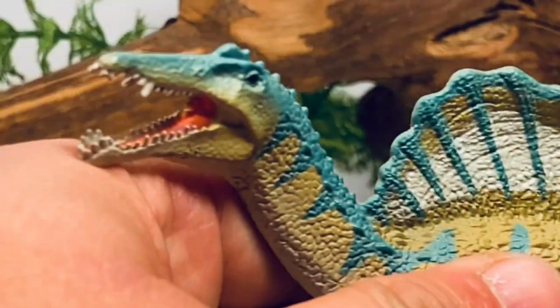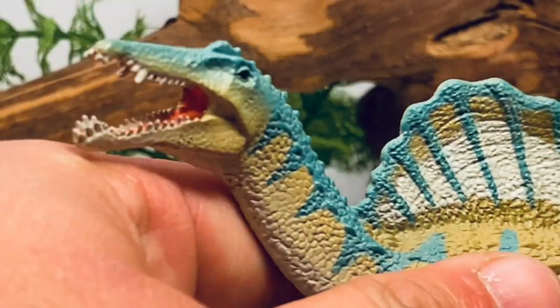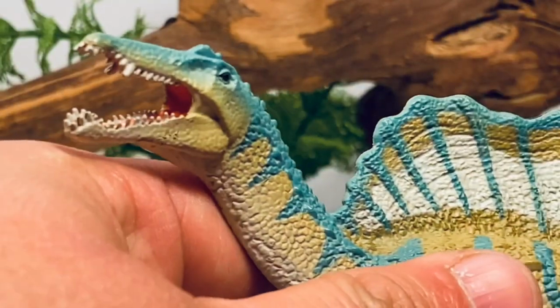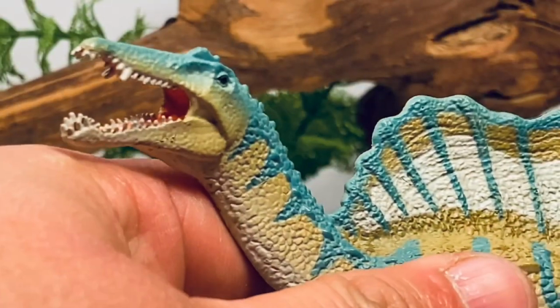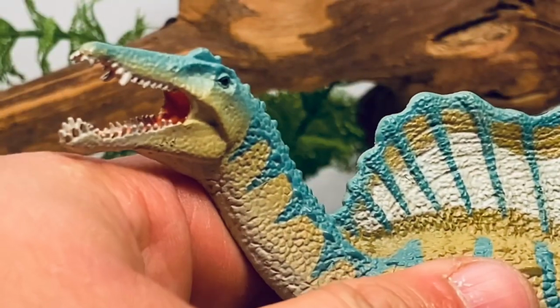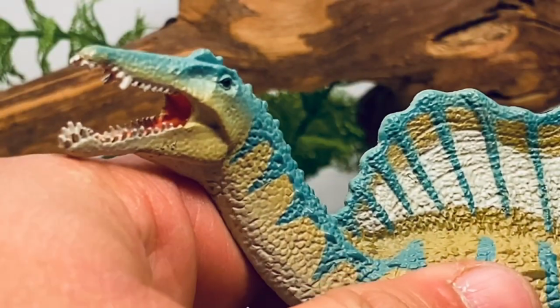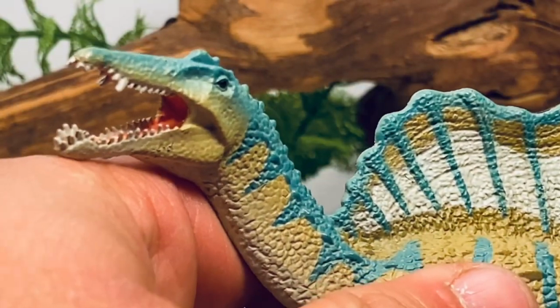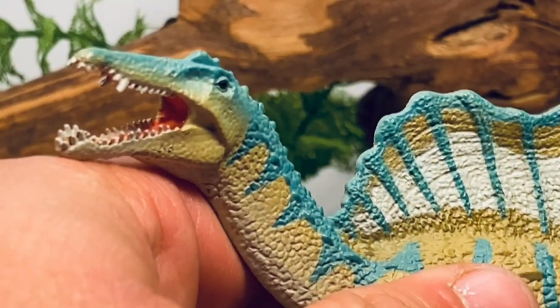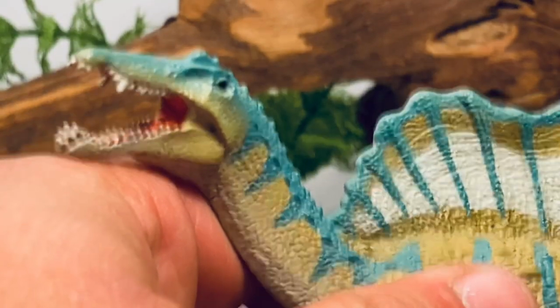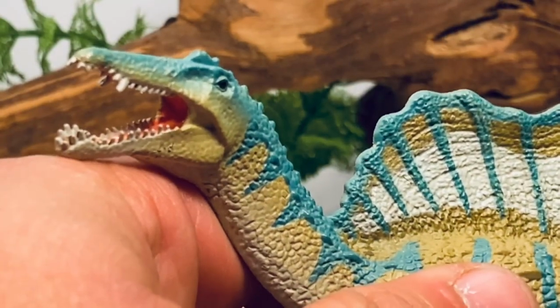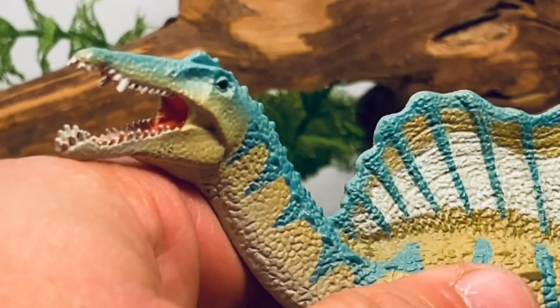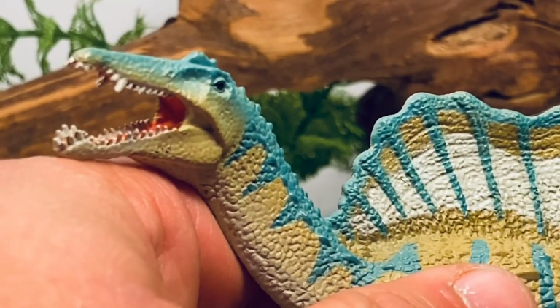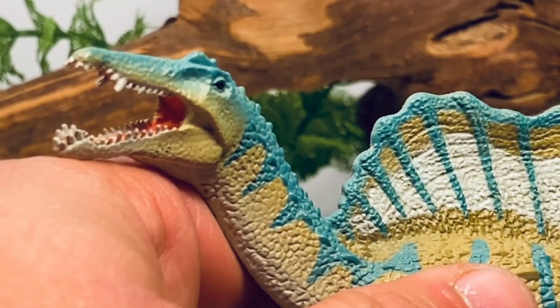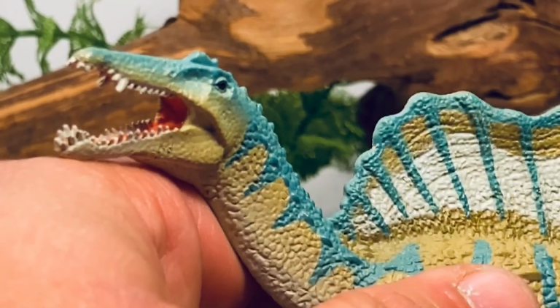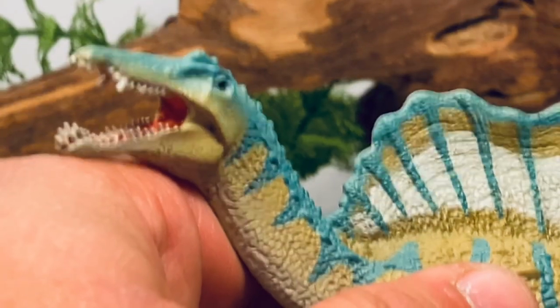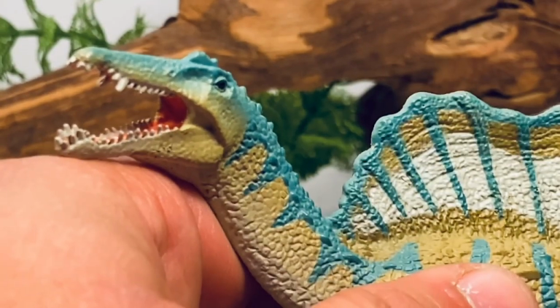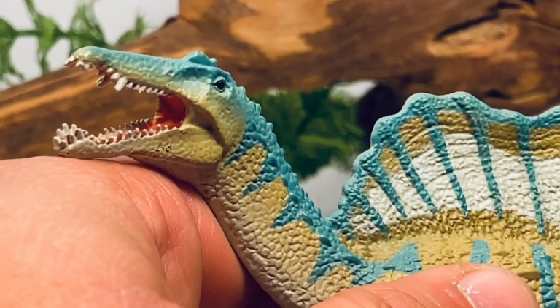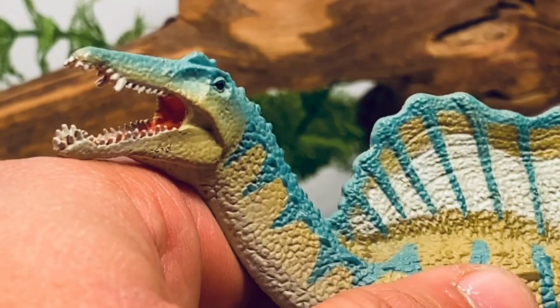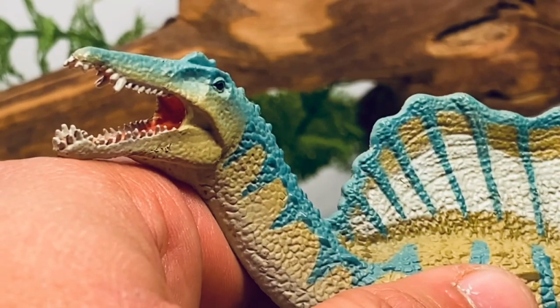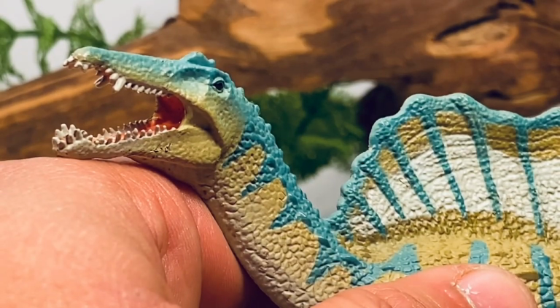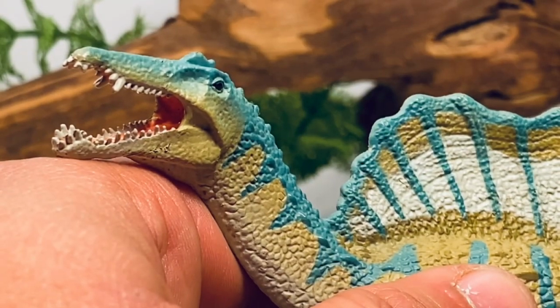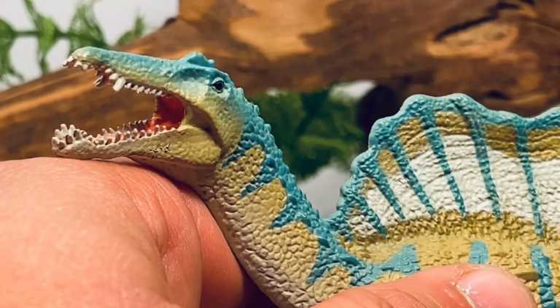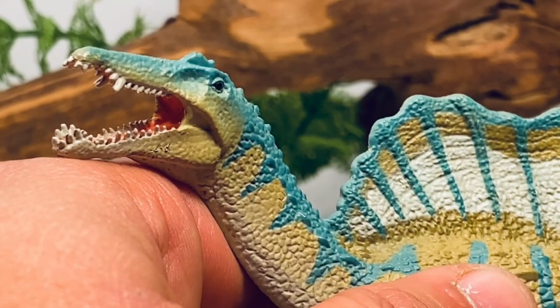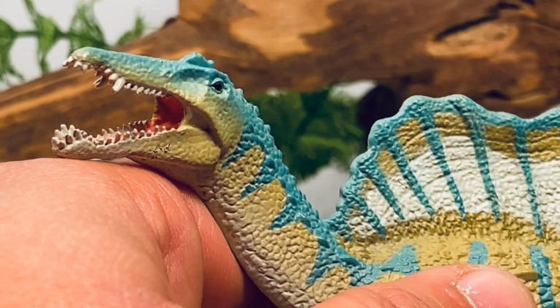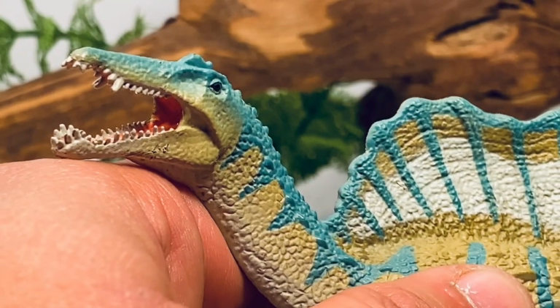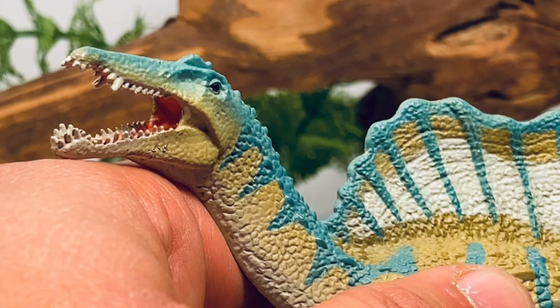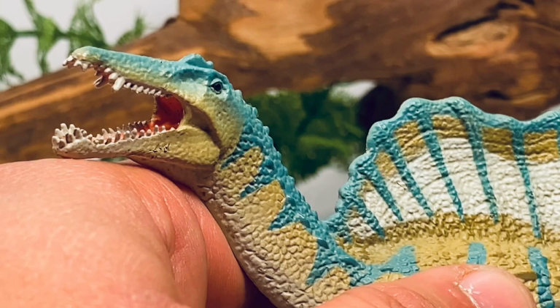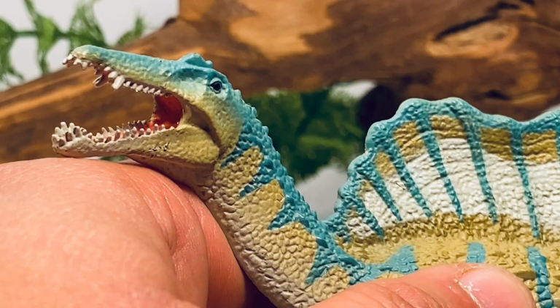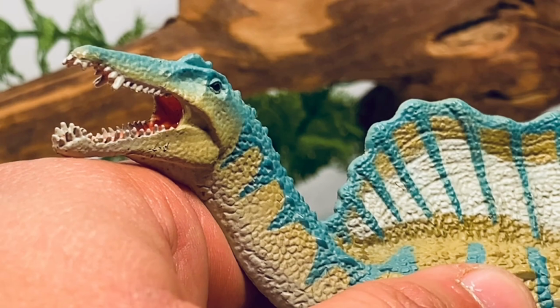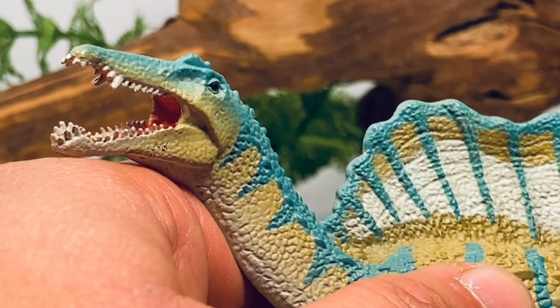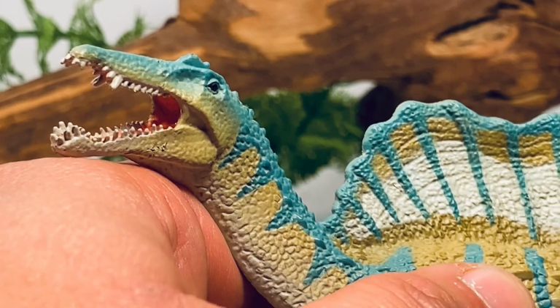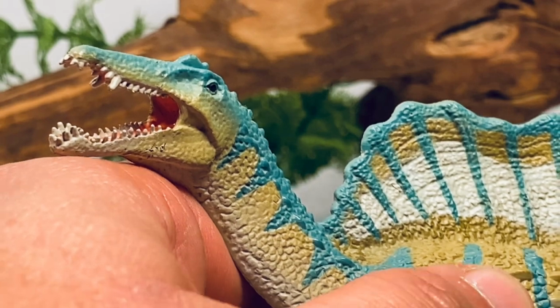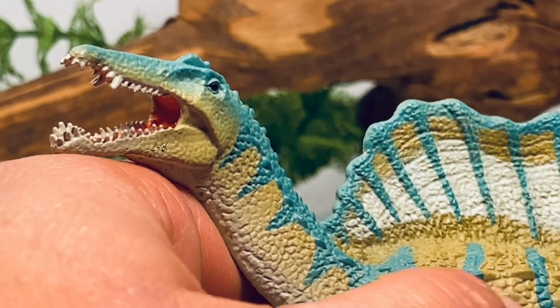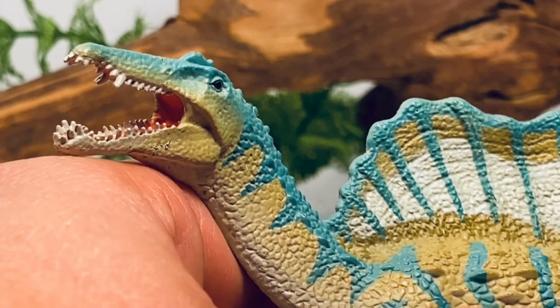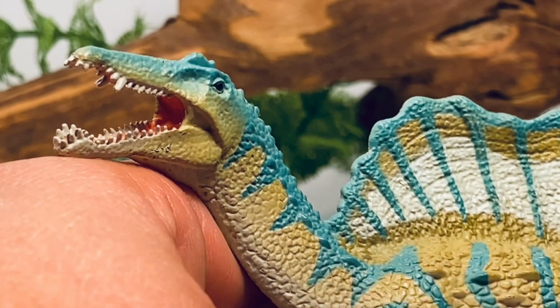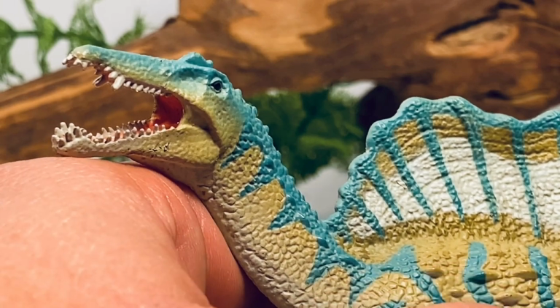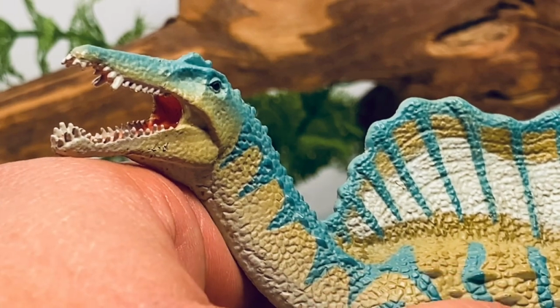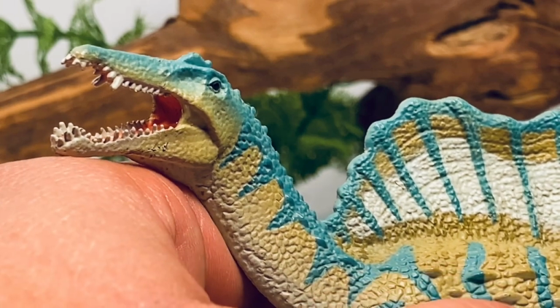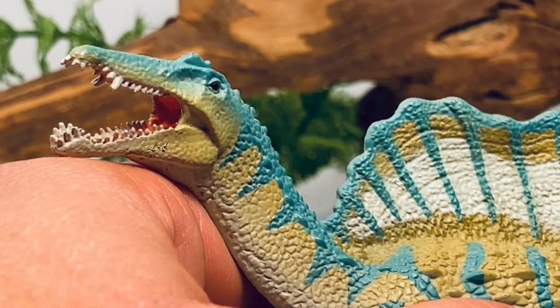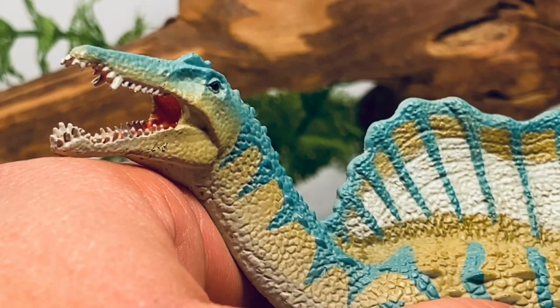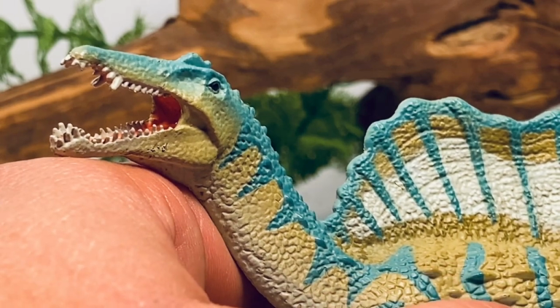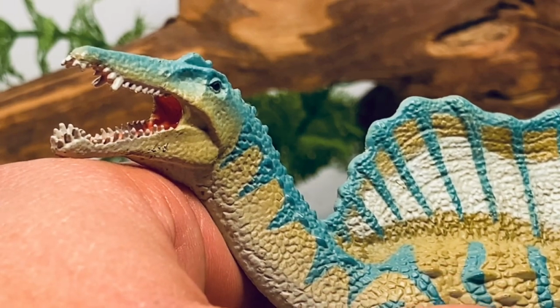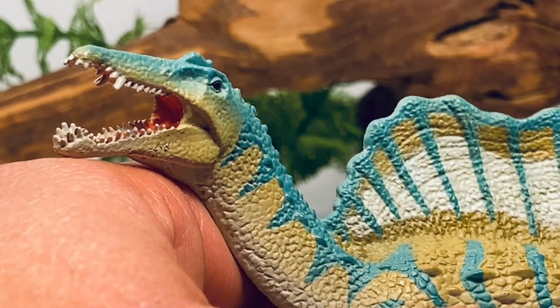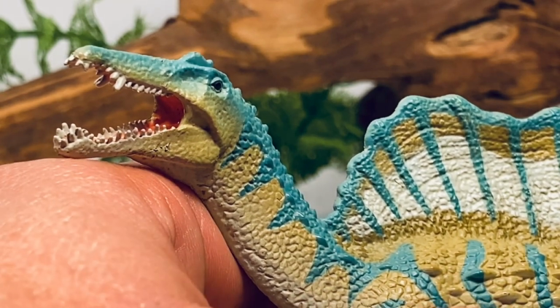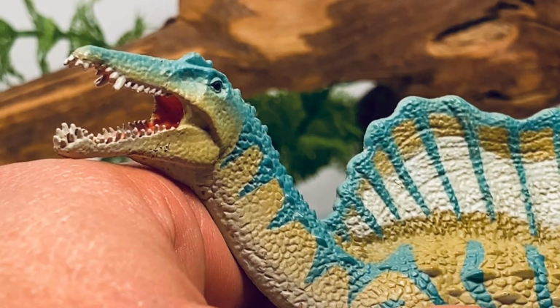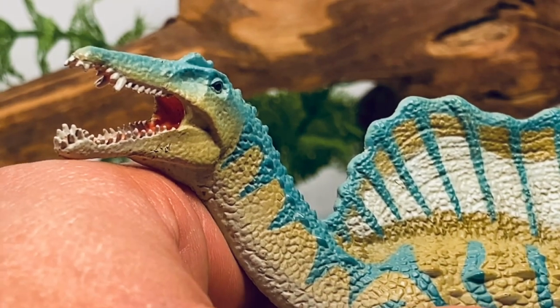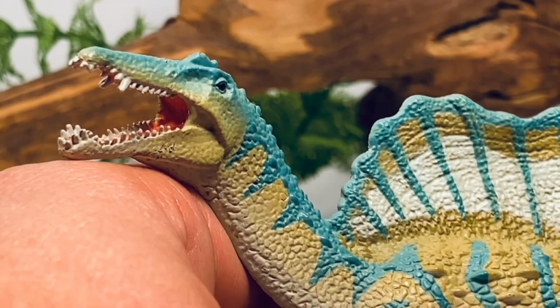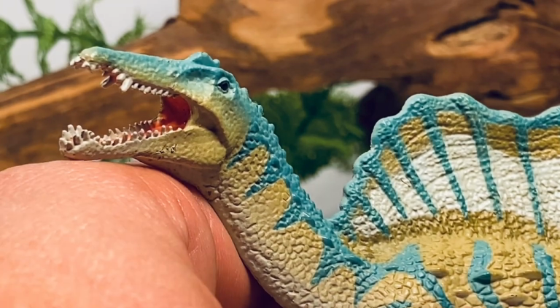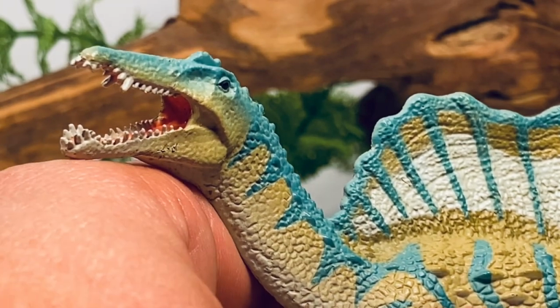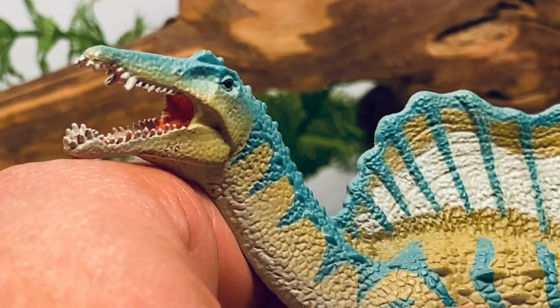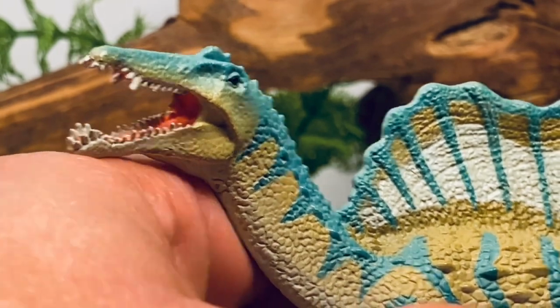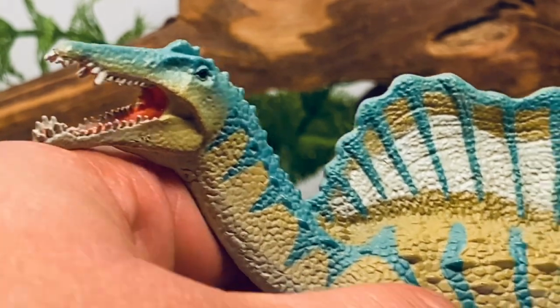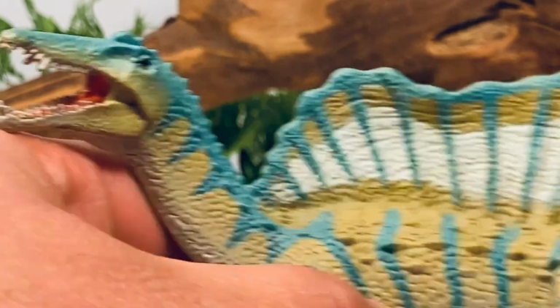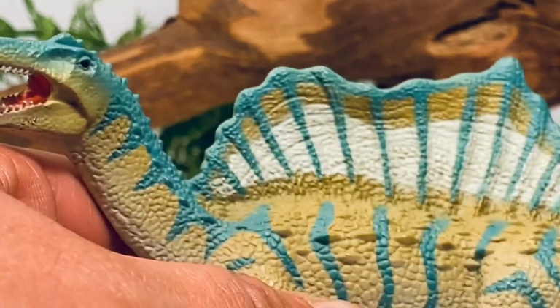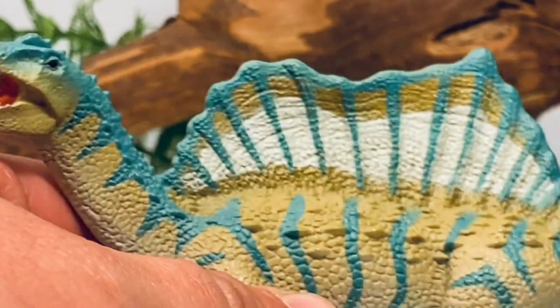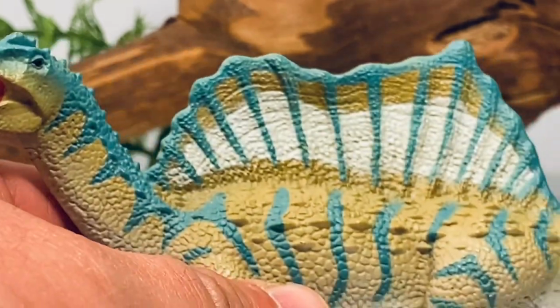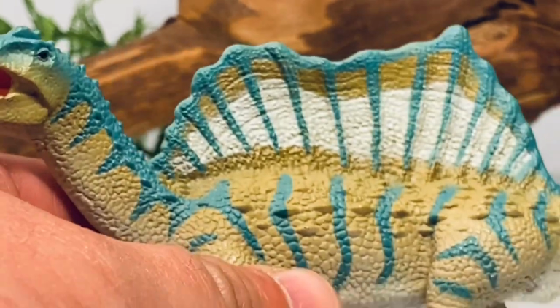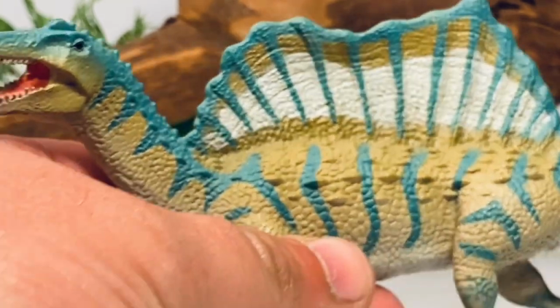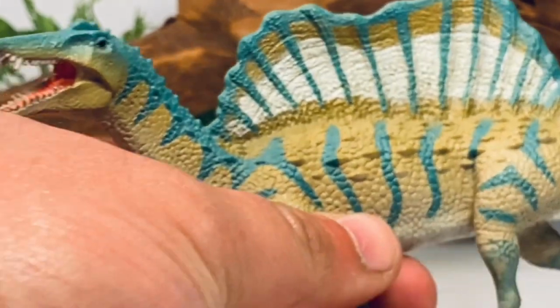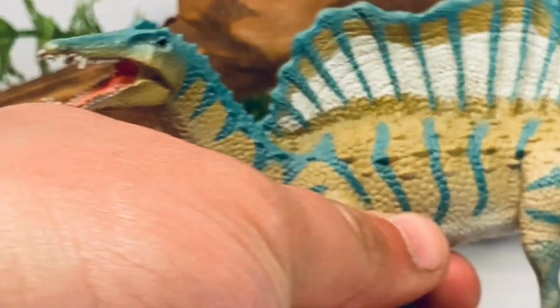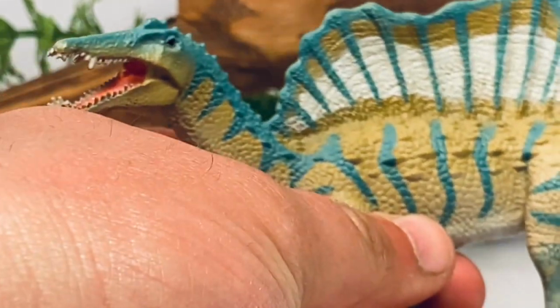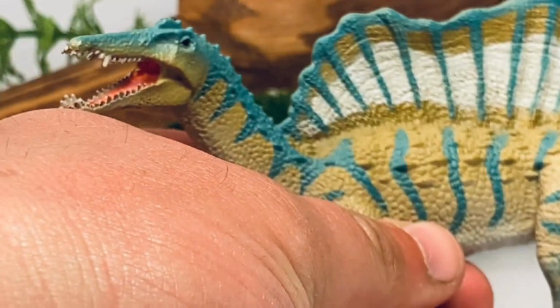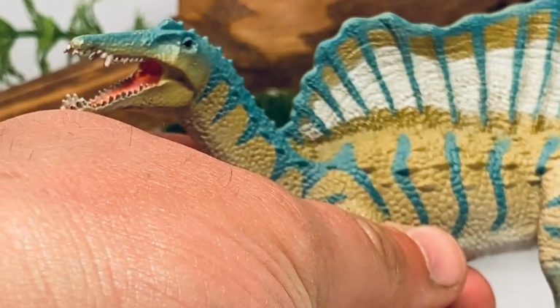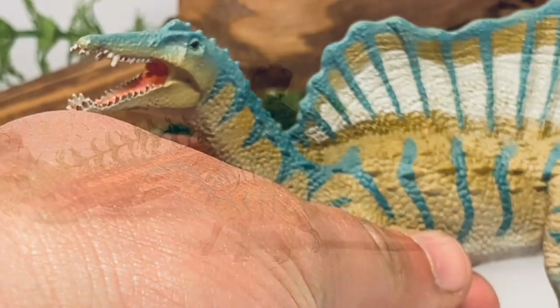All in all, a pretty nice Spinosaurus figure. My biggest issue with this figure is just the size, but that is just my personal preference.